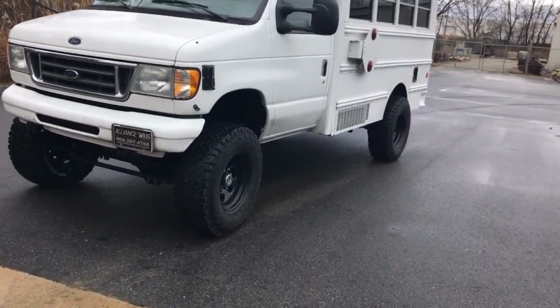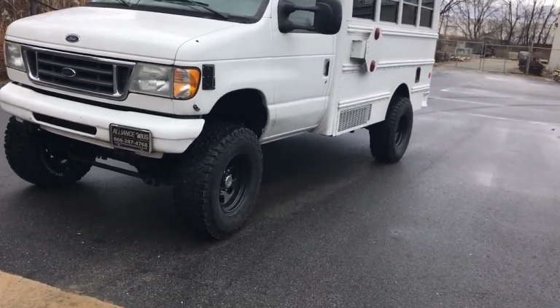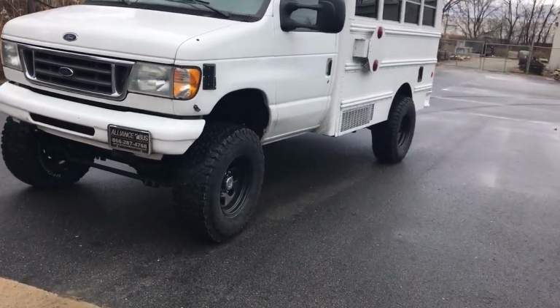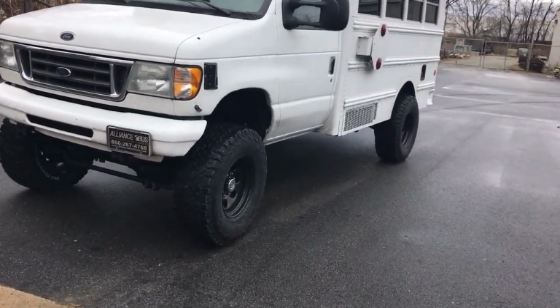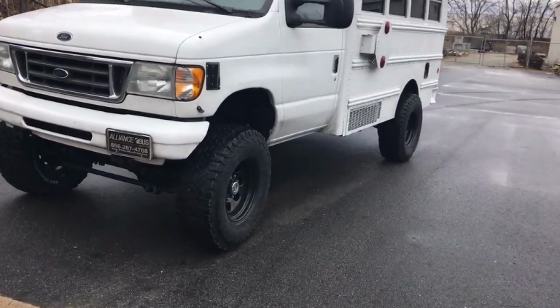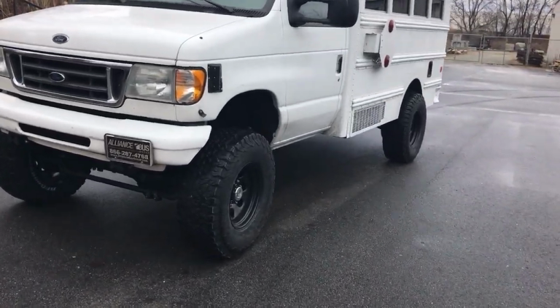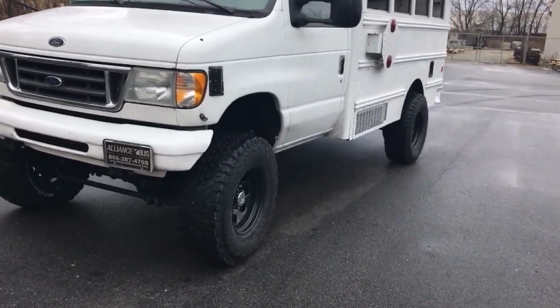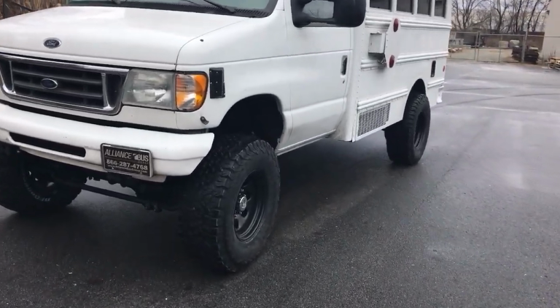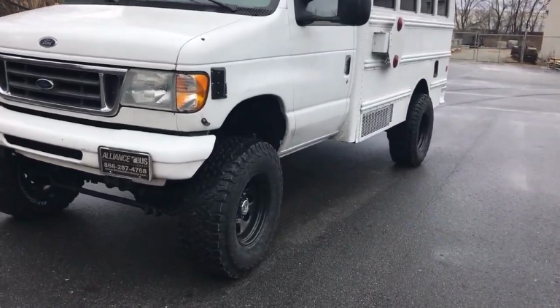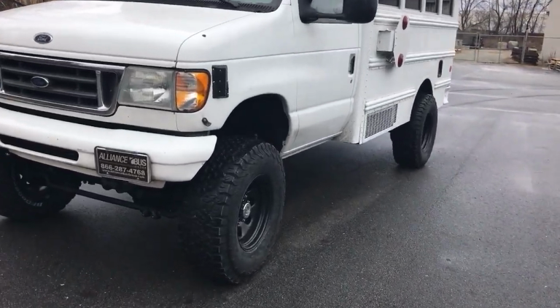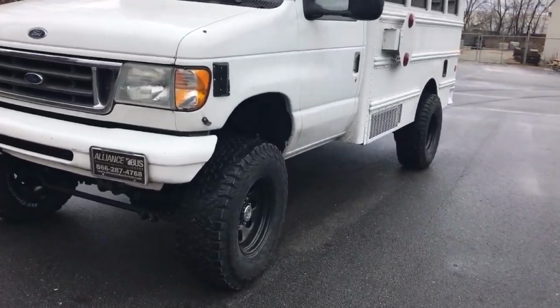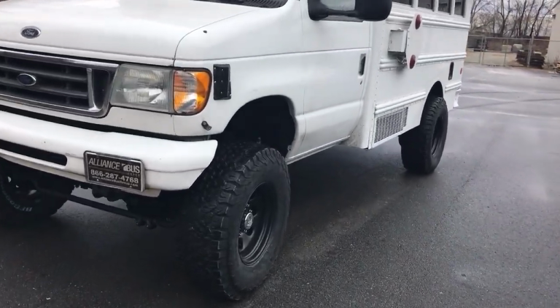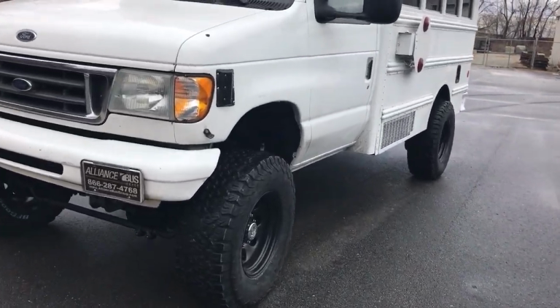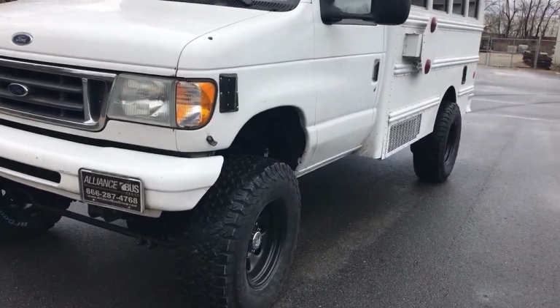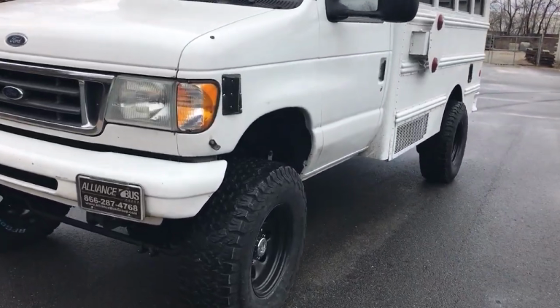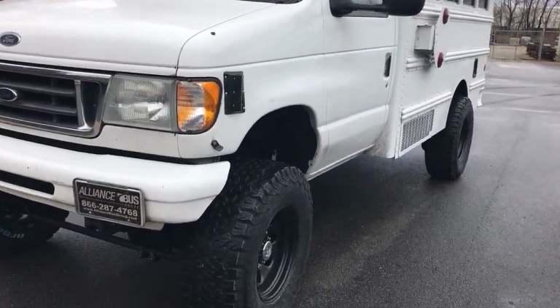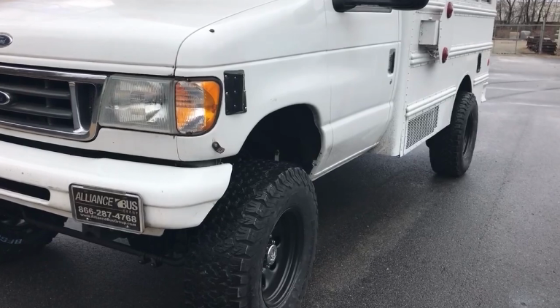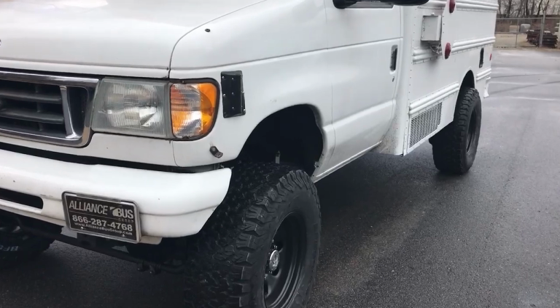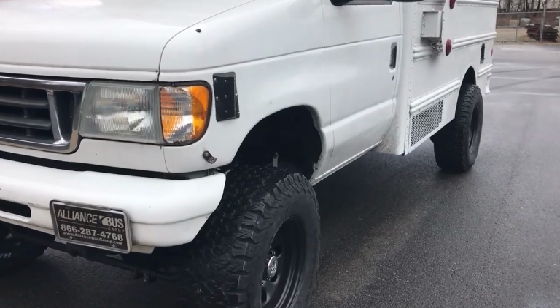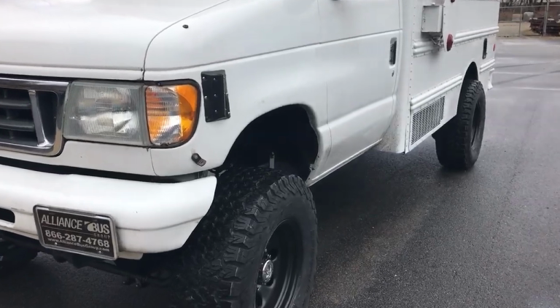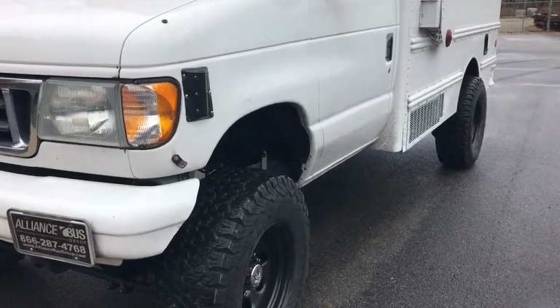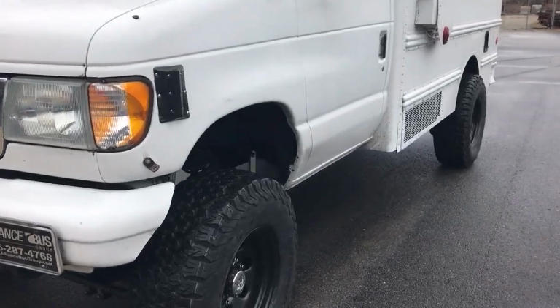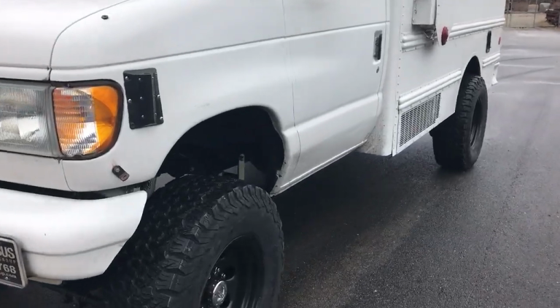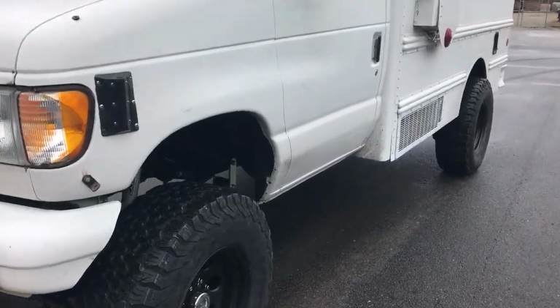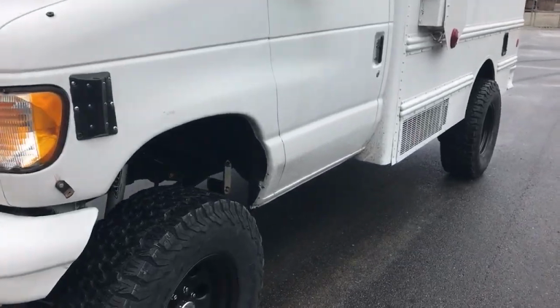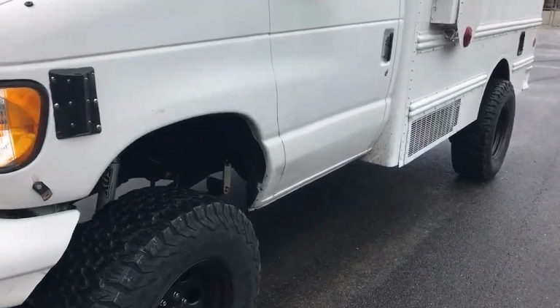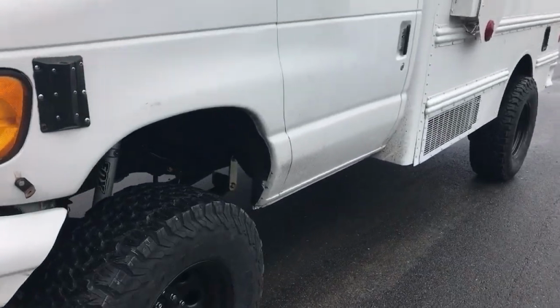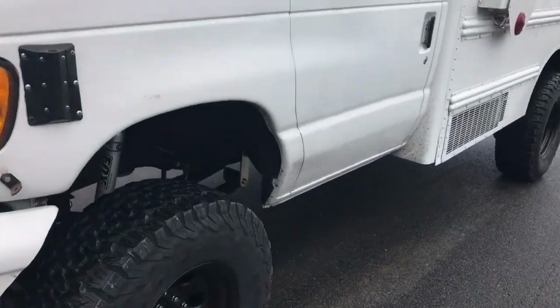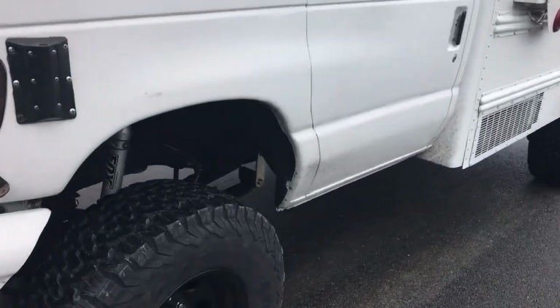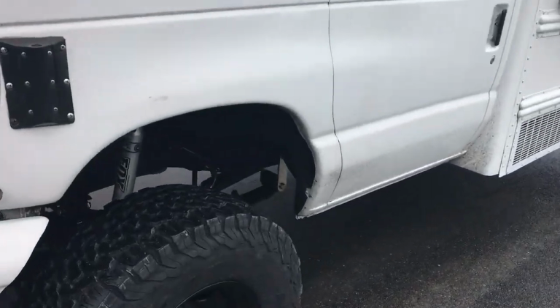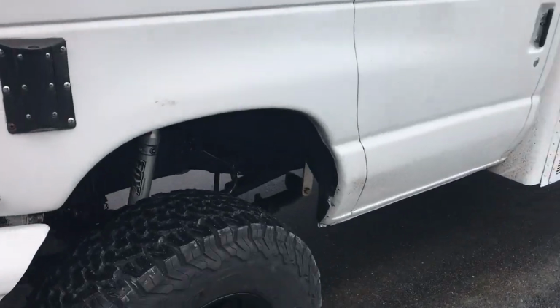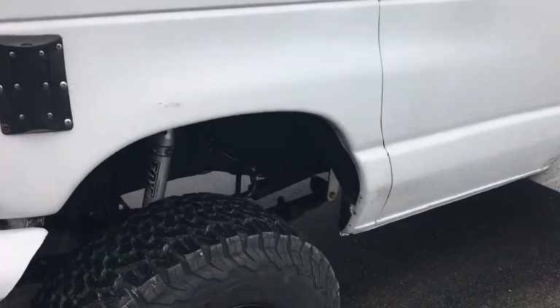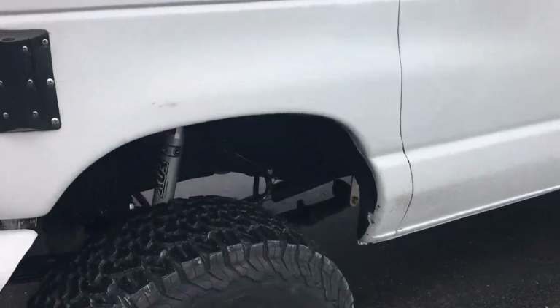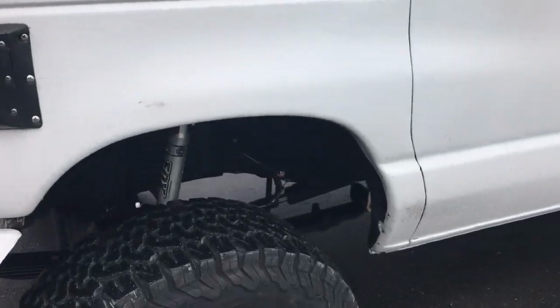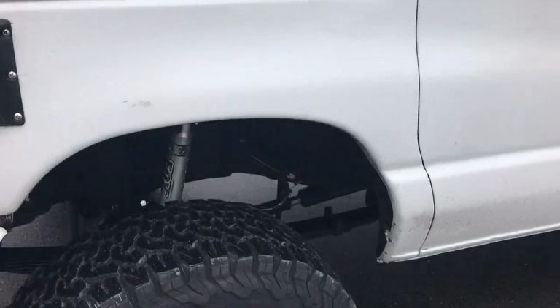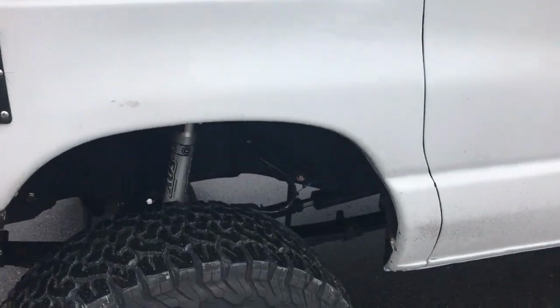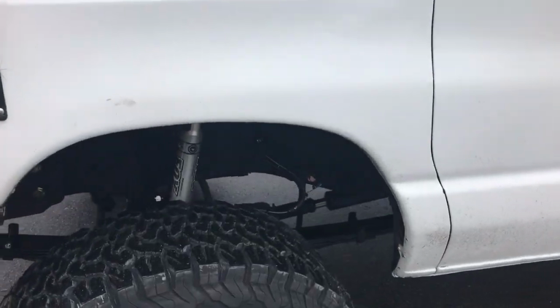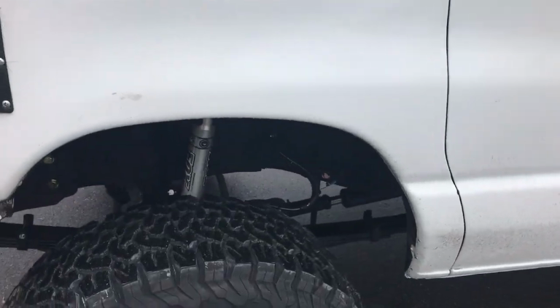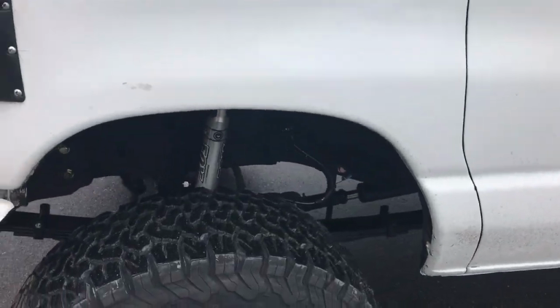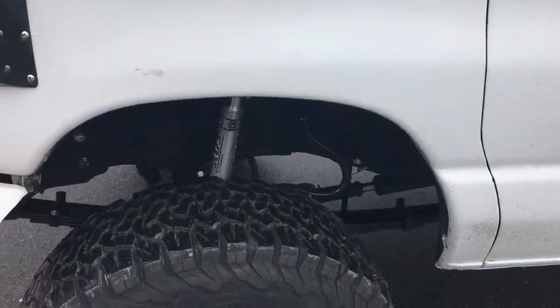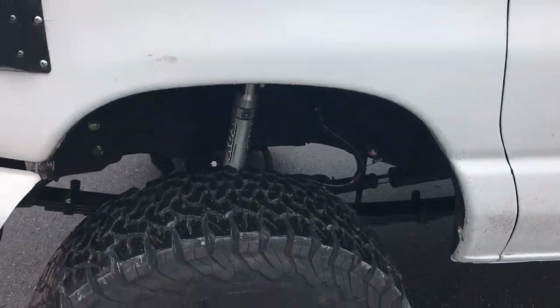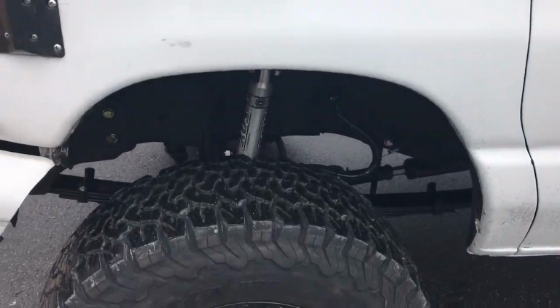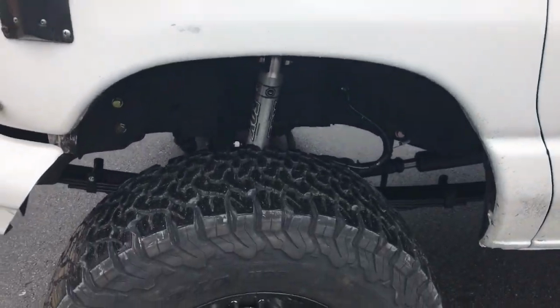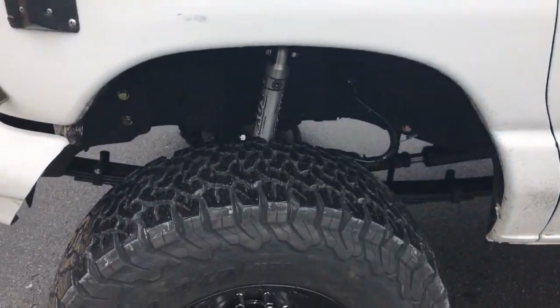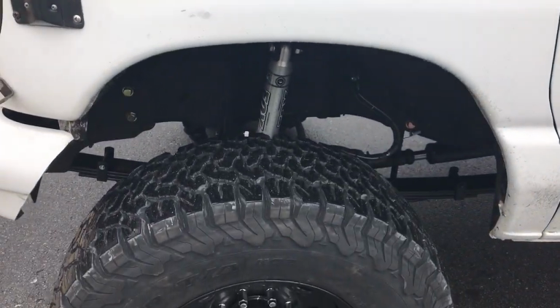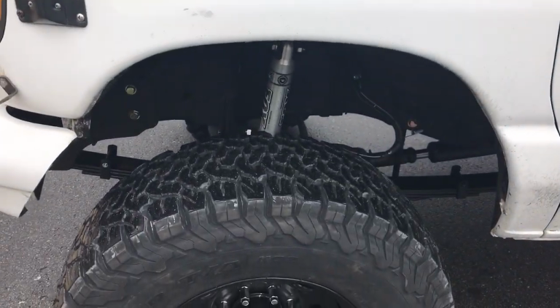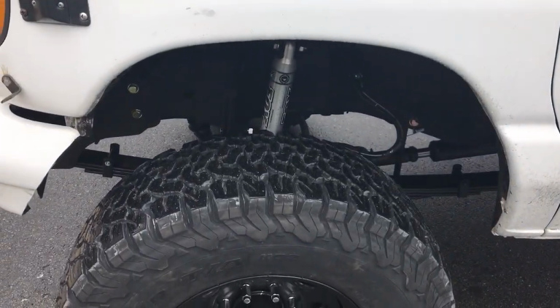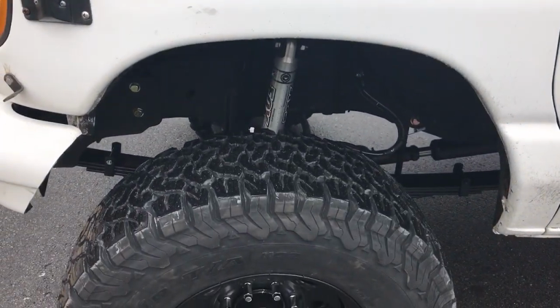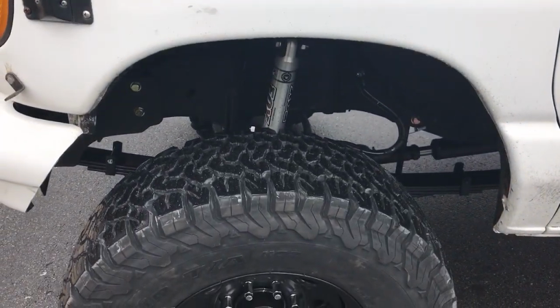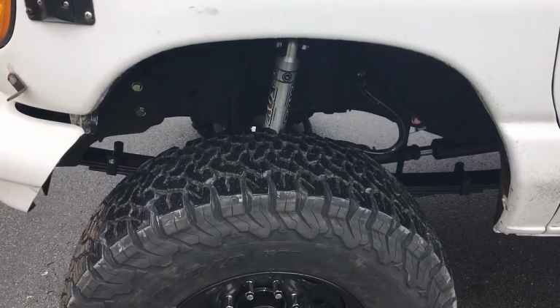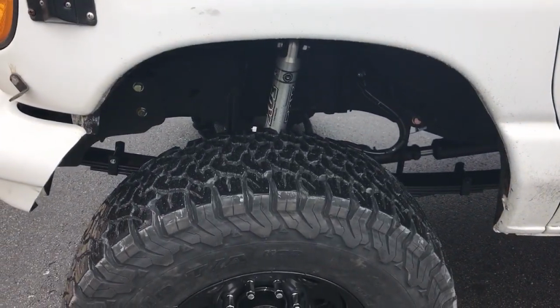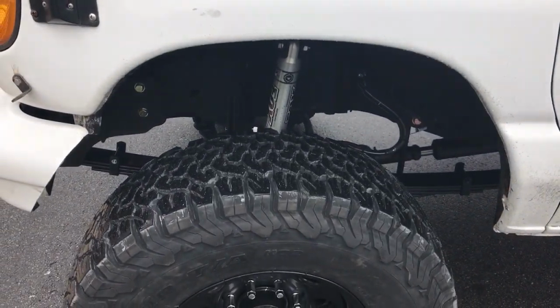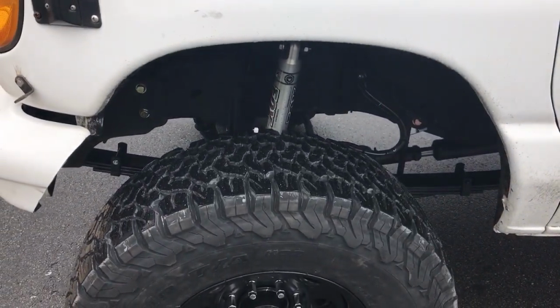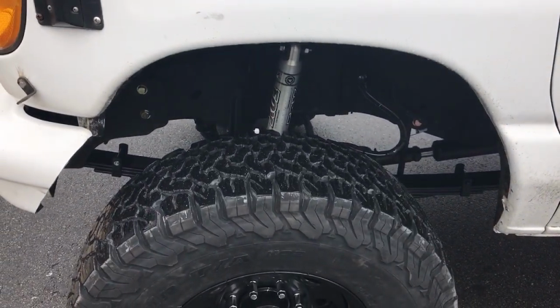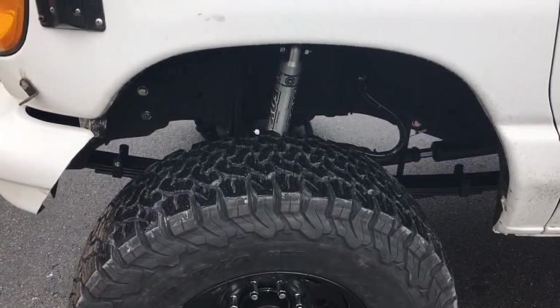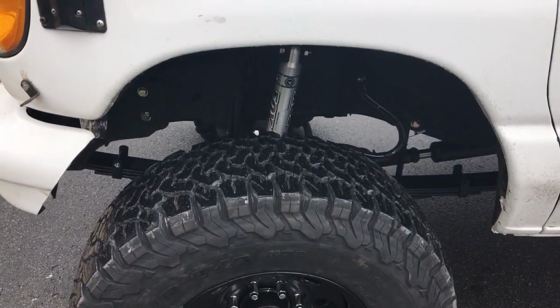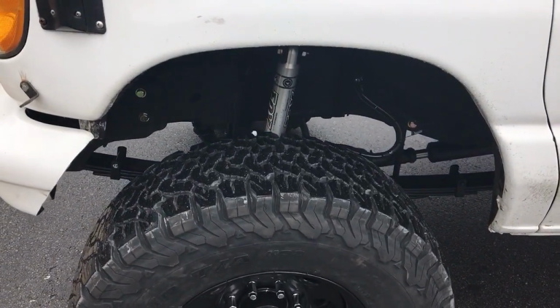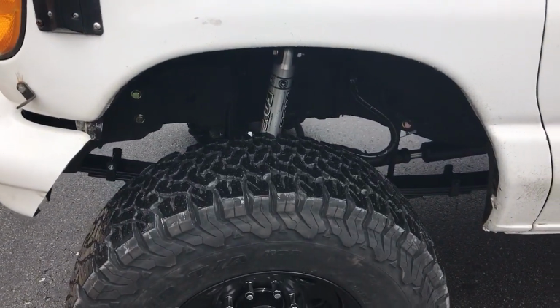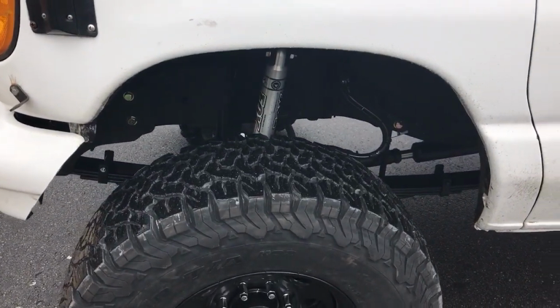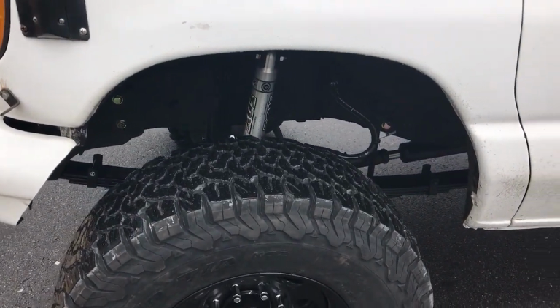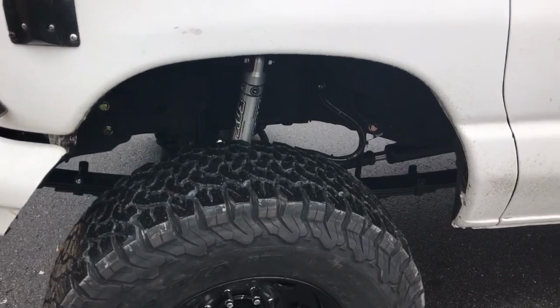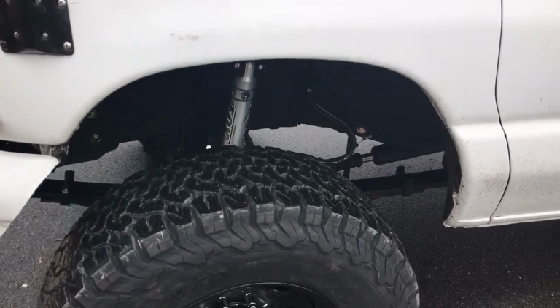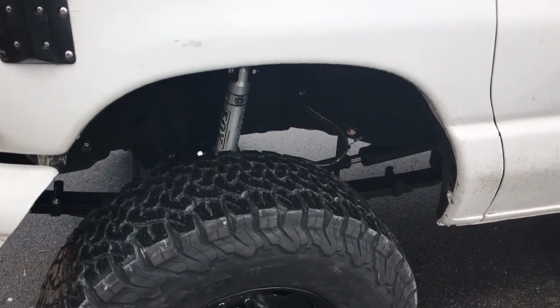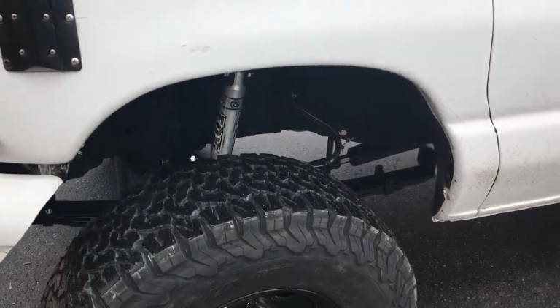So nothing crazy on this build, all standard stuff. Stage 2 front axle, 4.10 gears, single Fox 2.0.